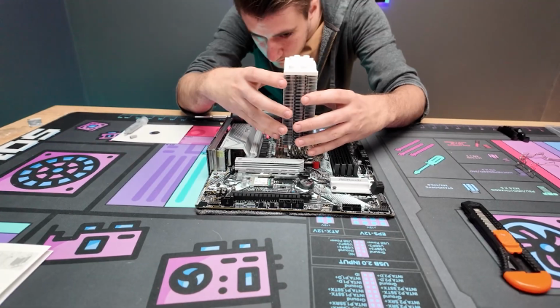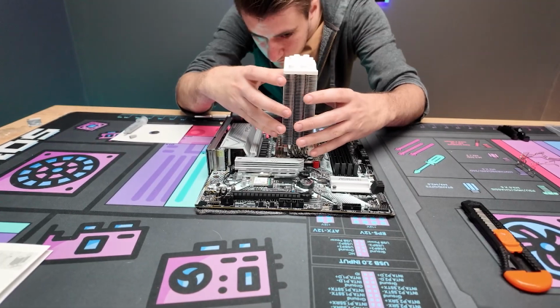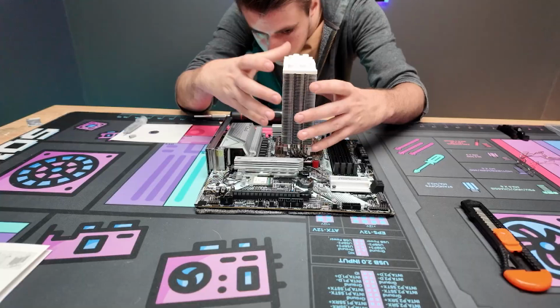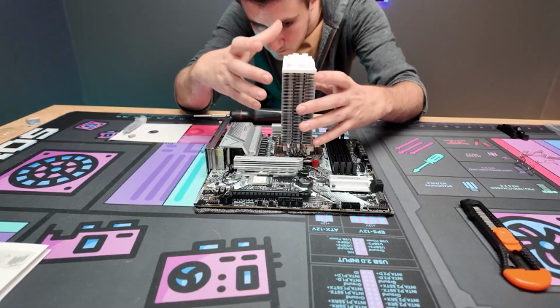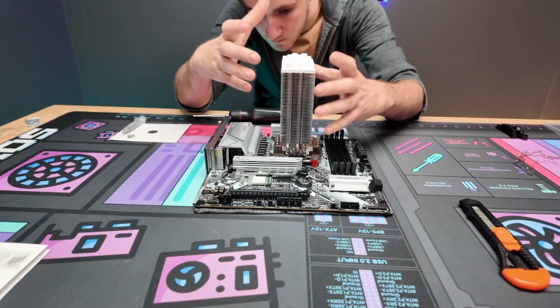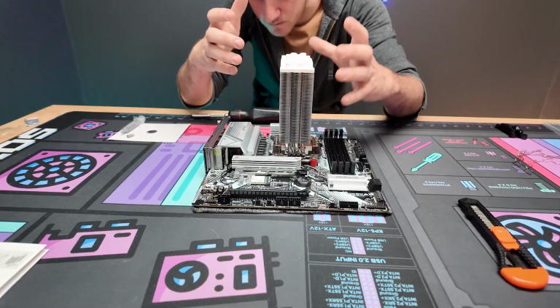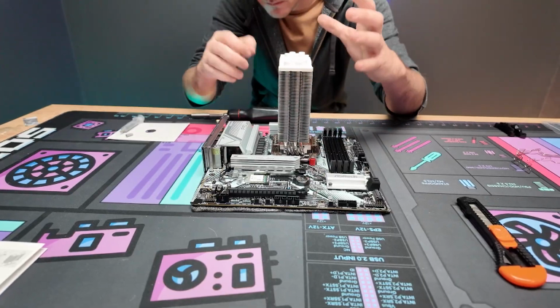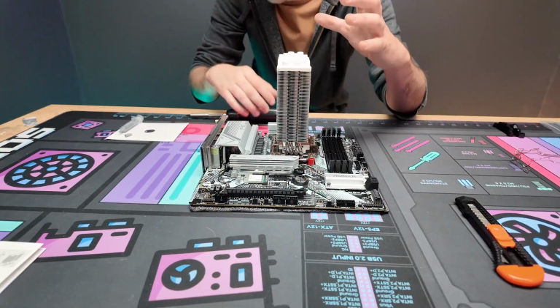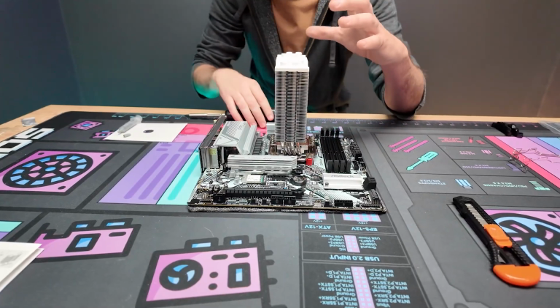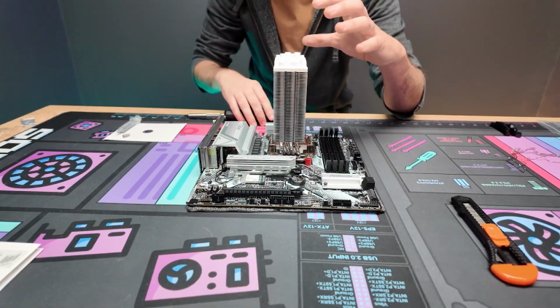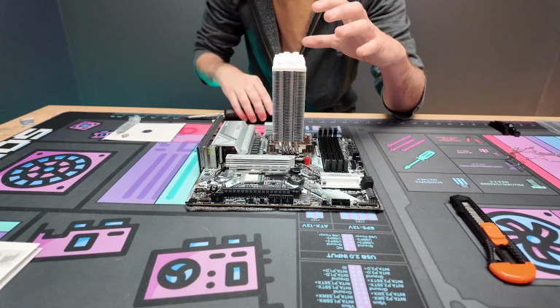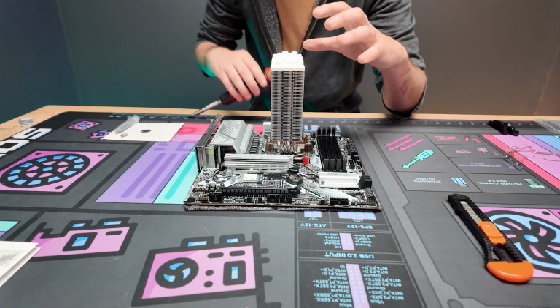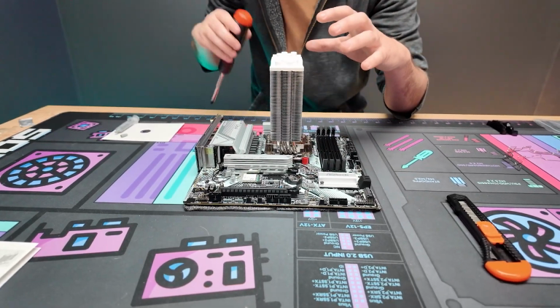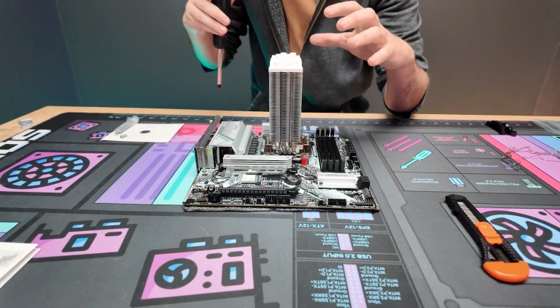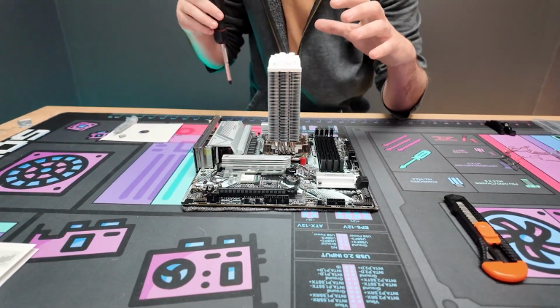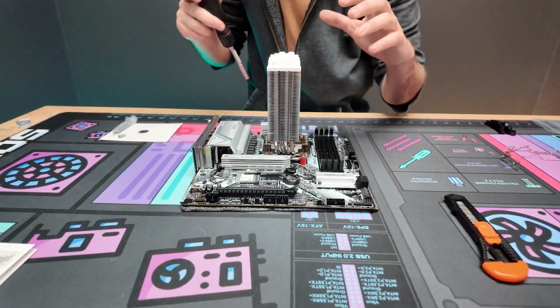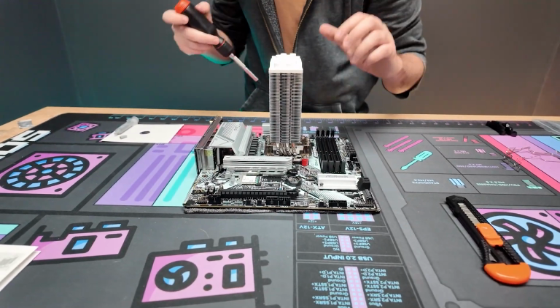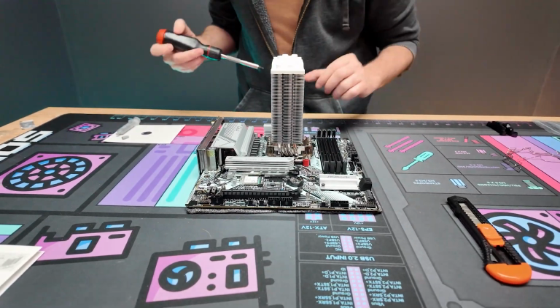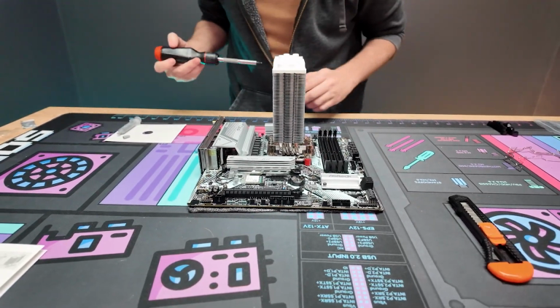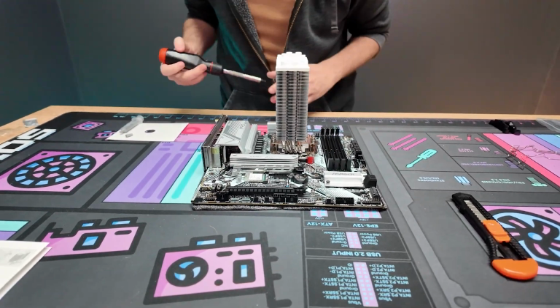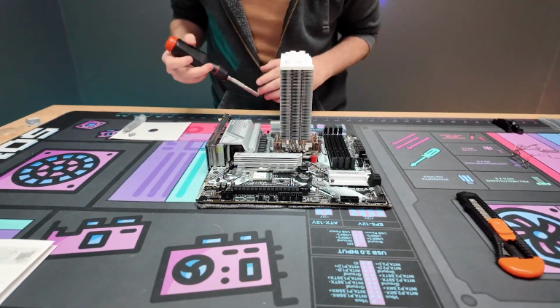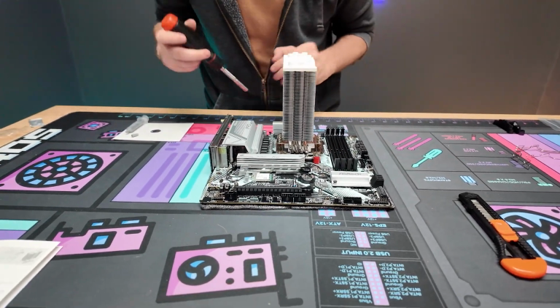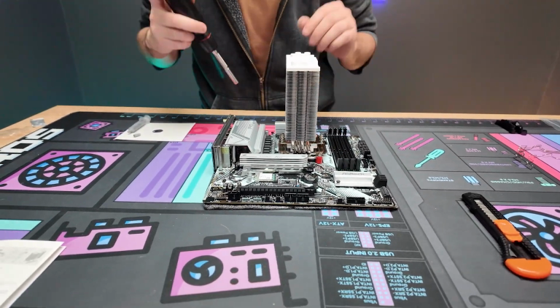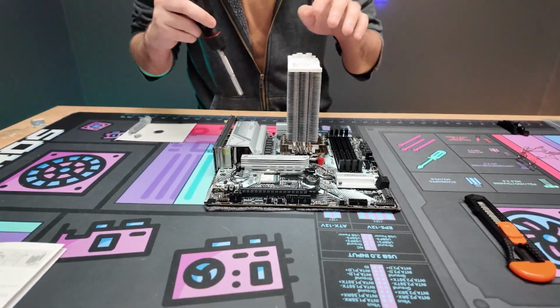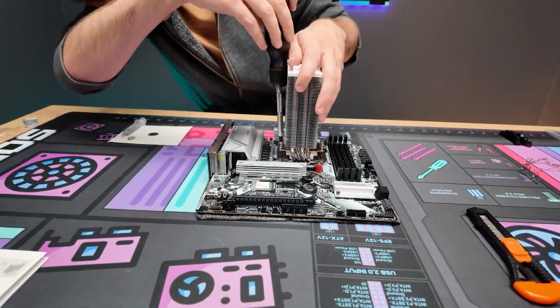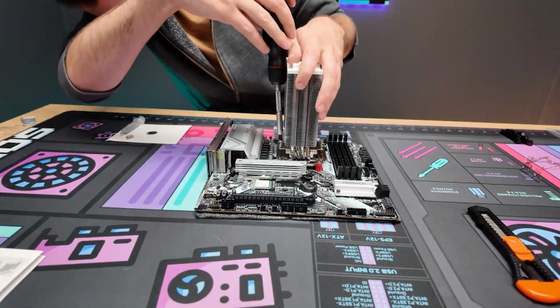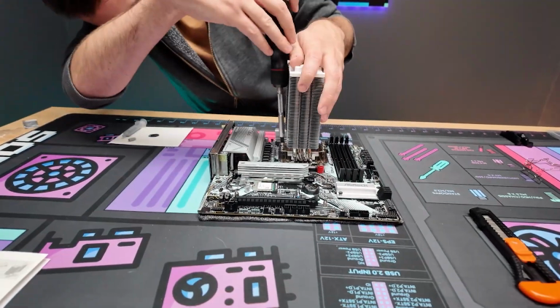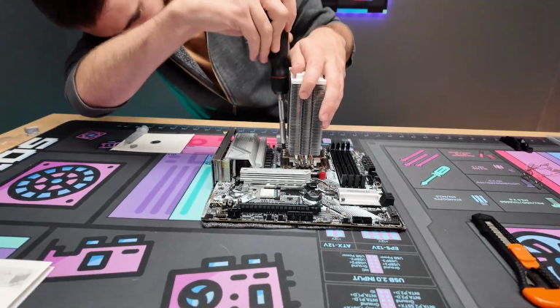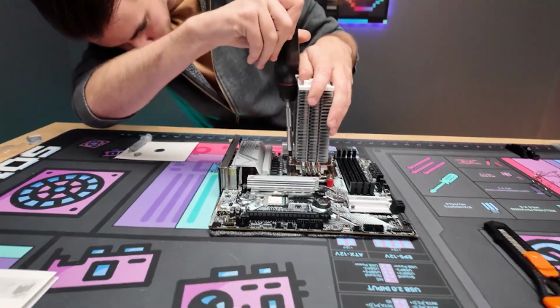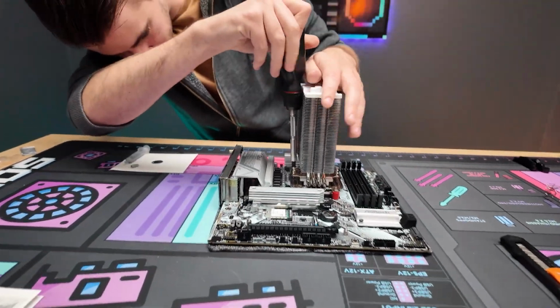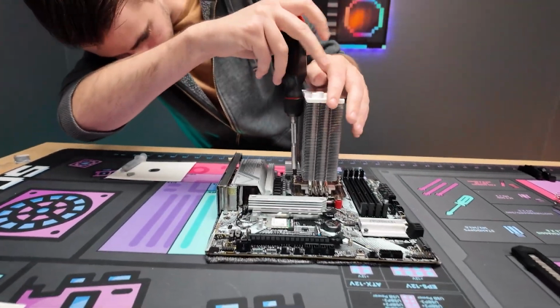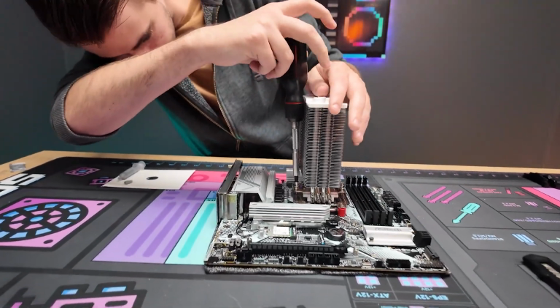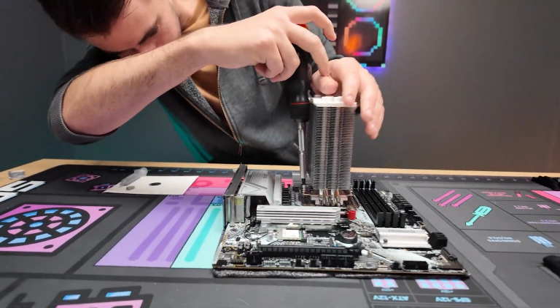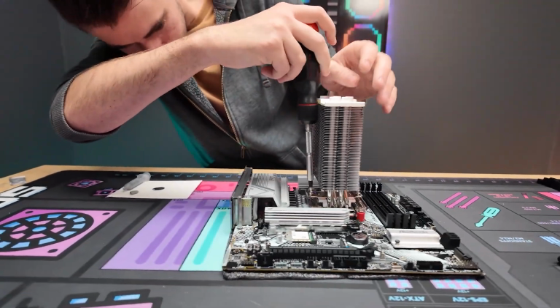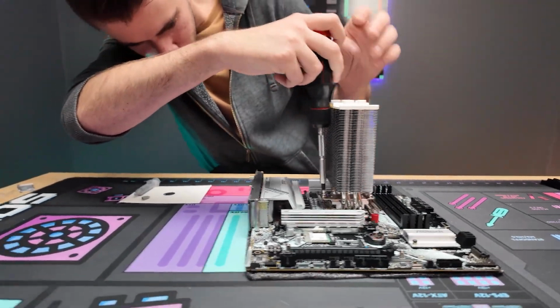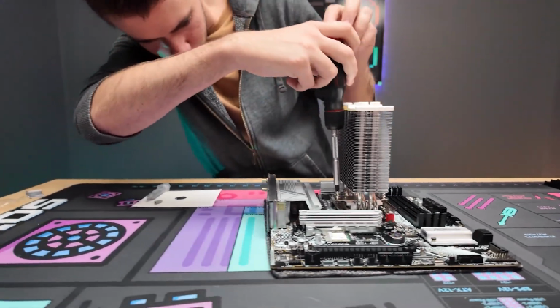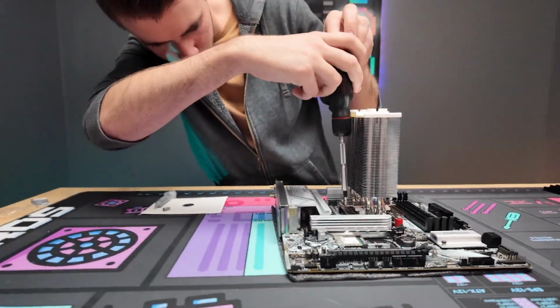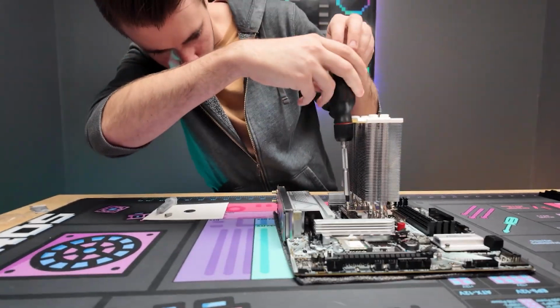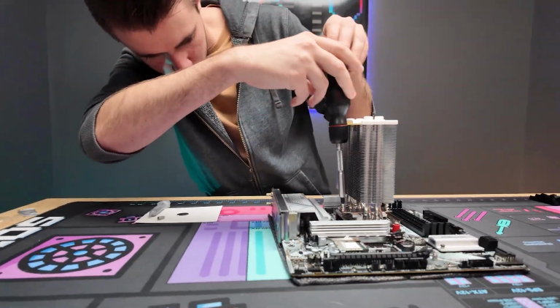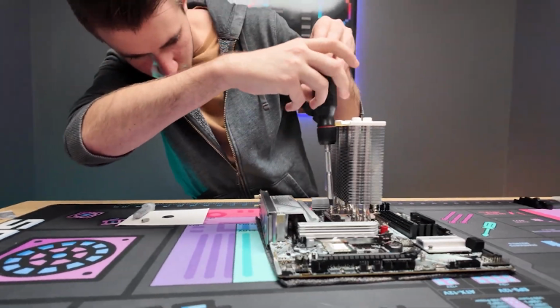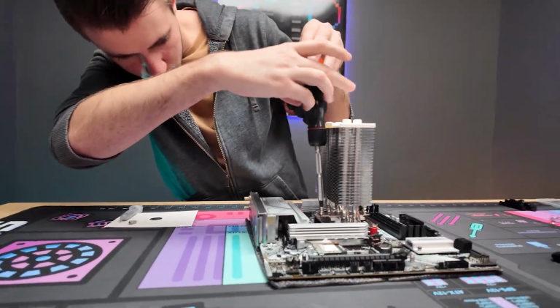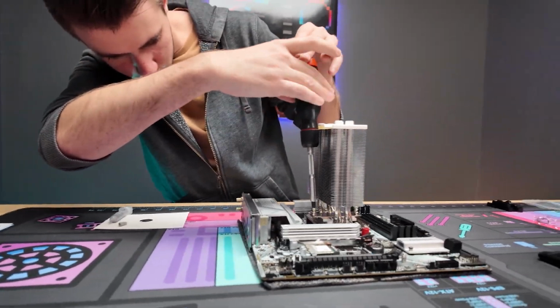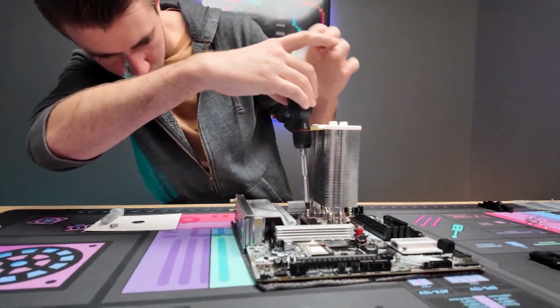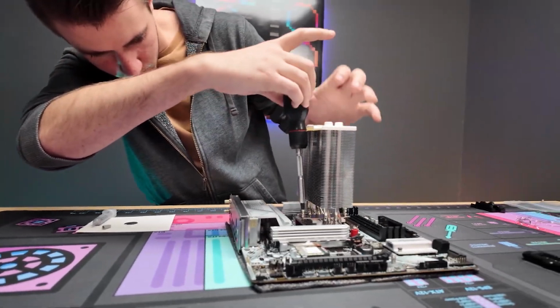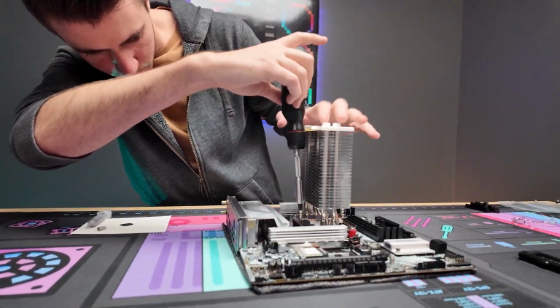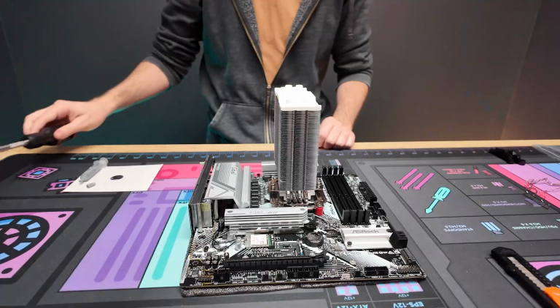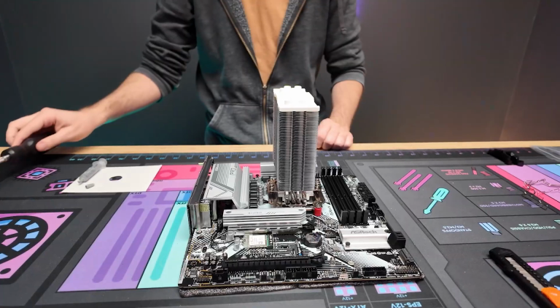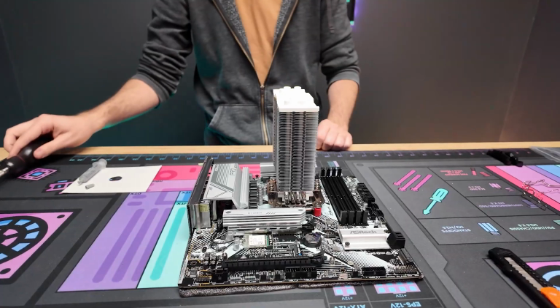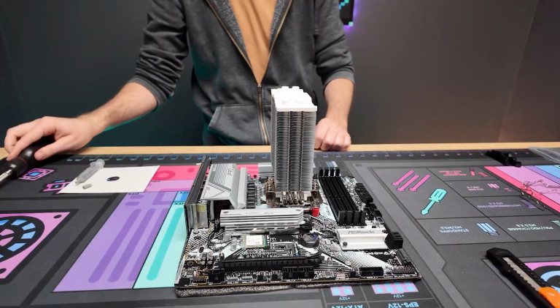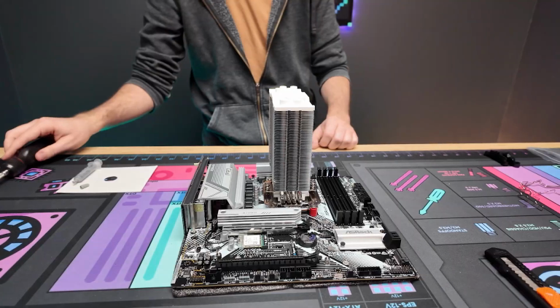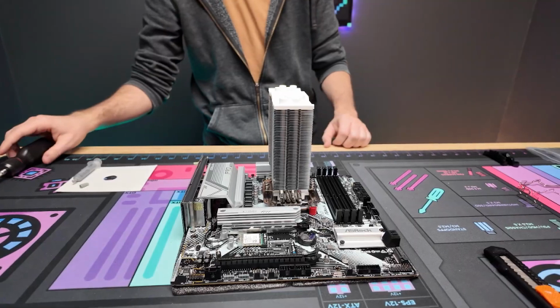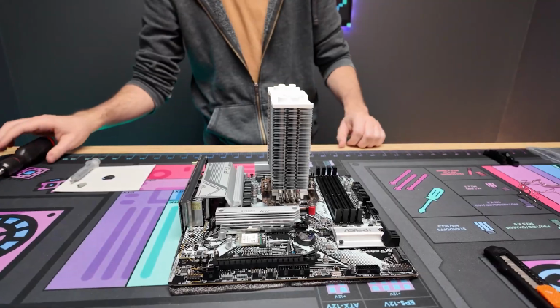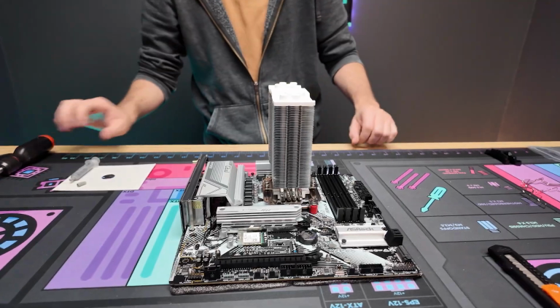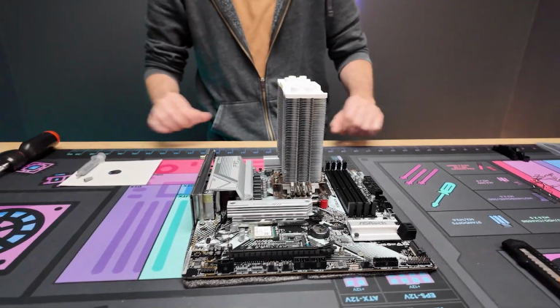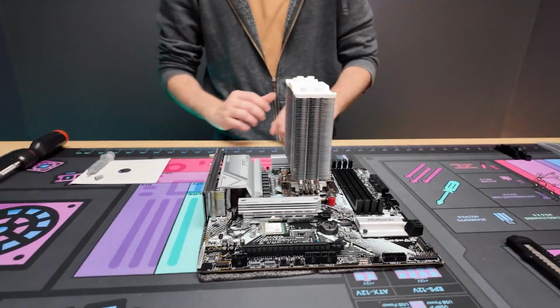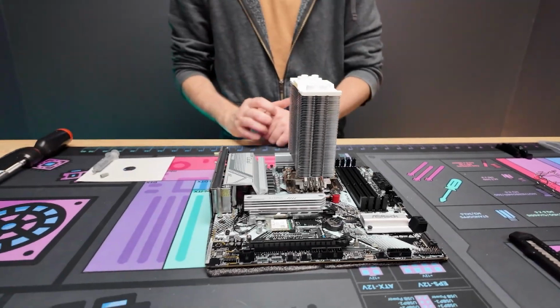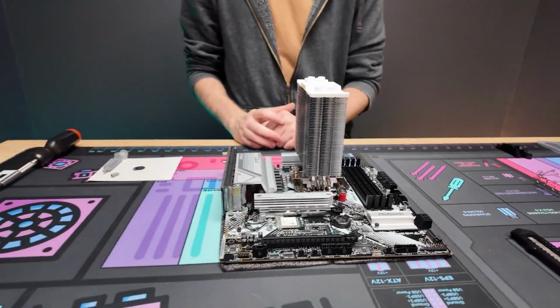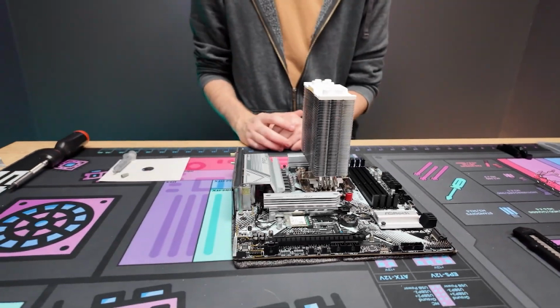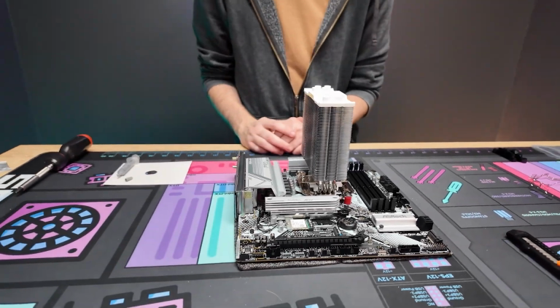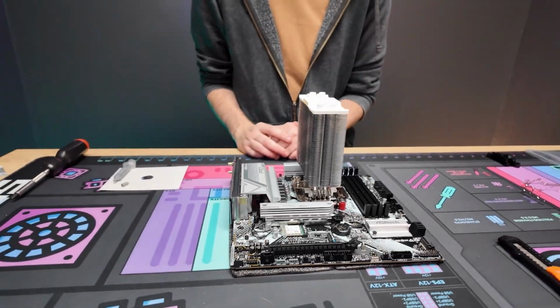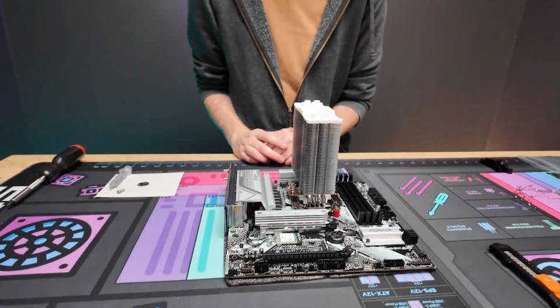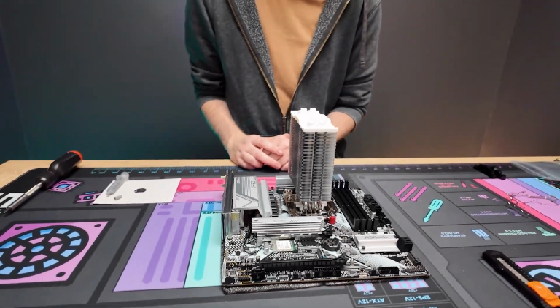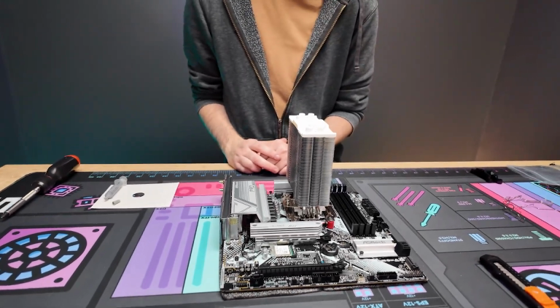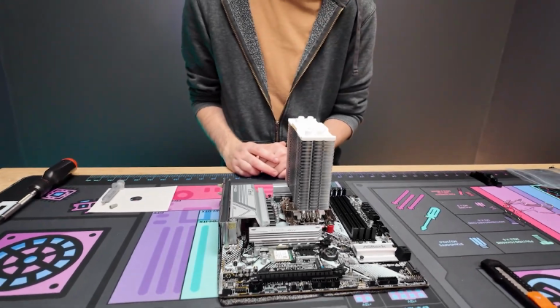Now you're going to line it up — it is a little bit of a steady-hand process — and just rest it and then screw it into place.